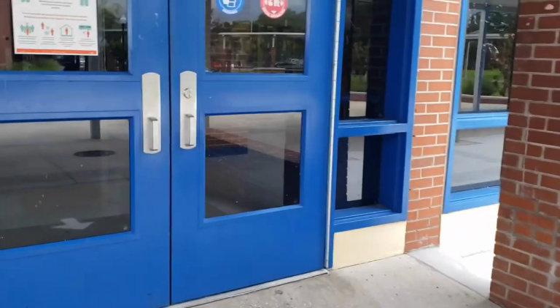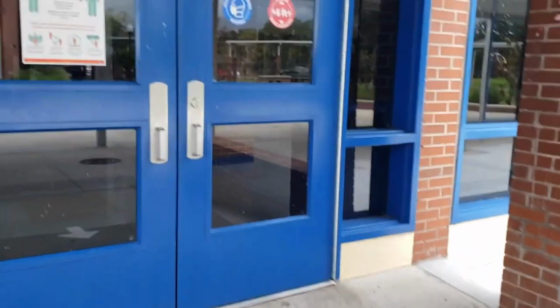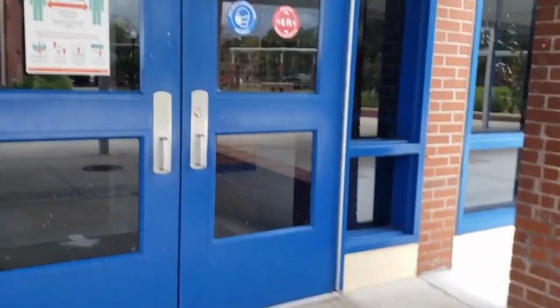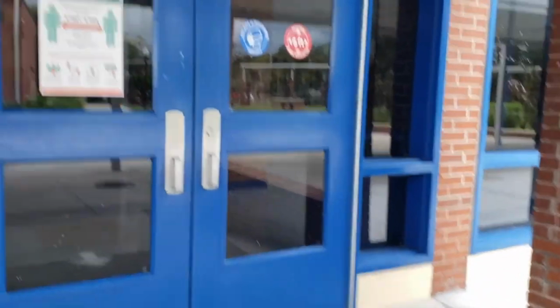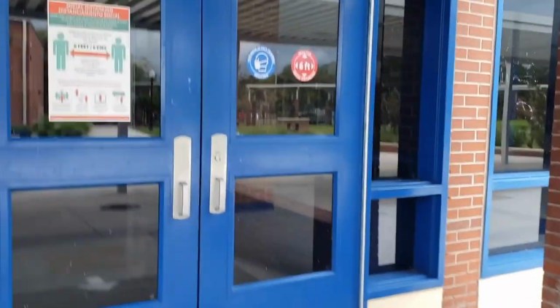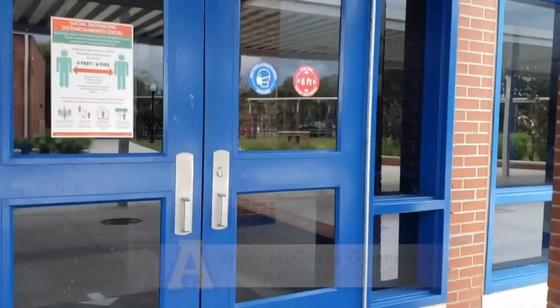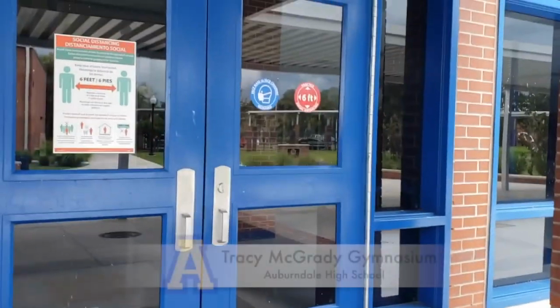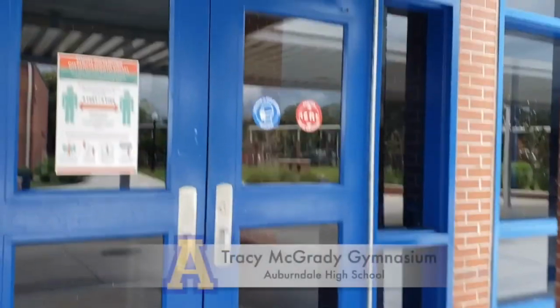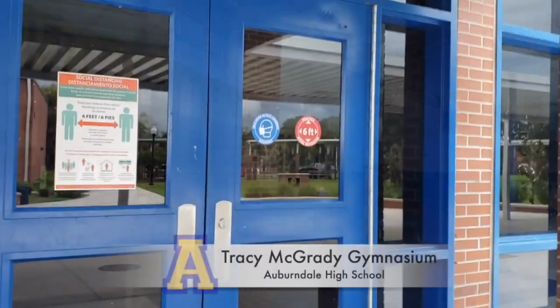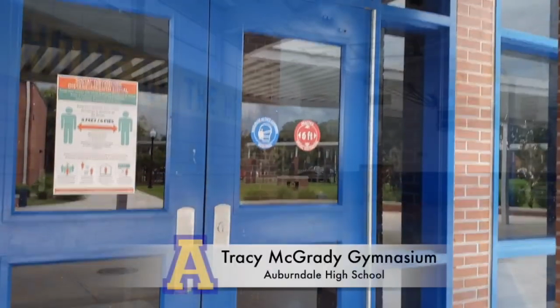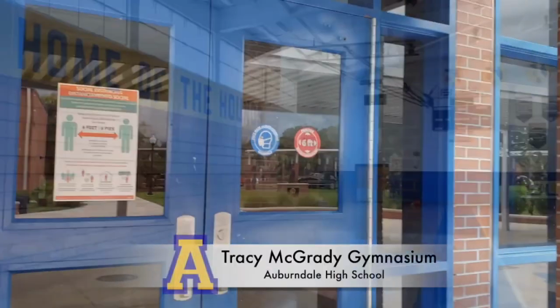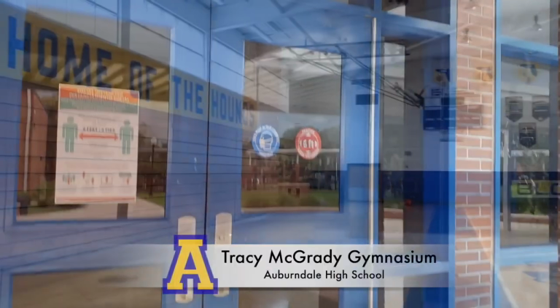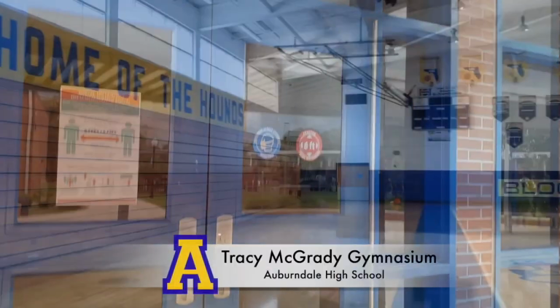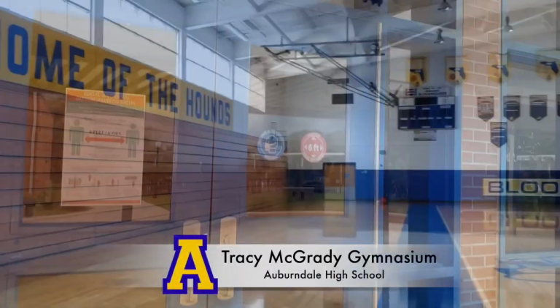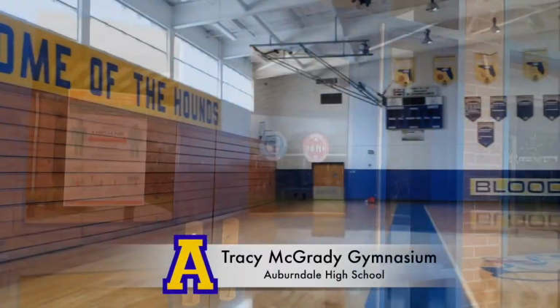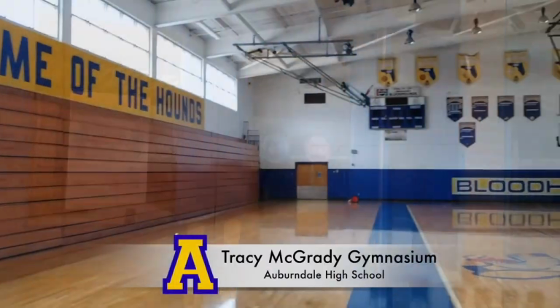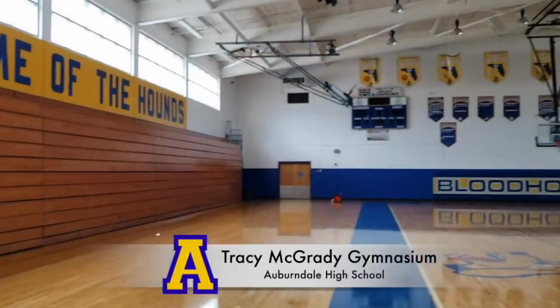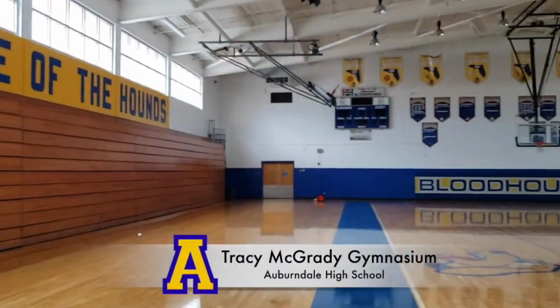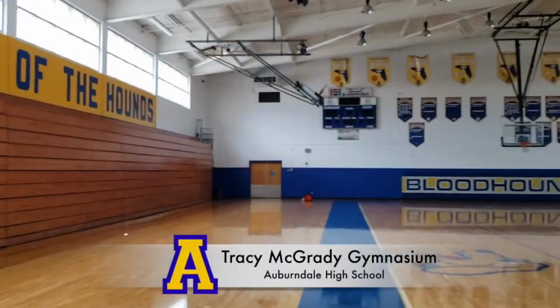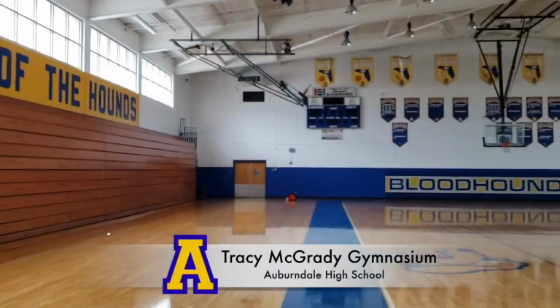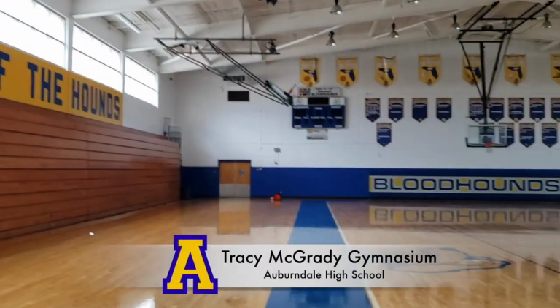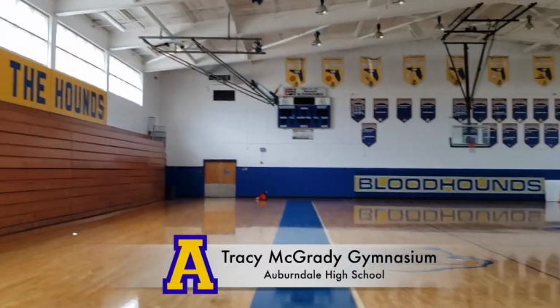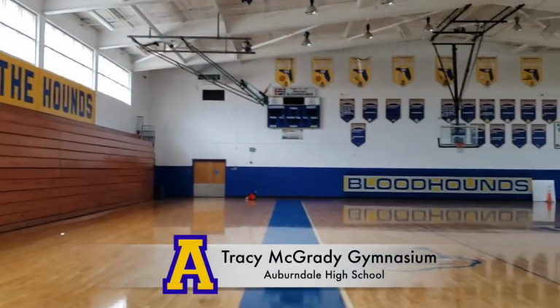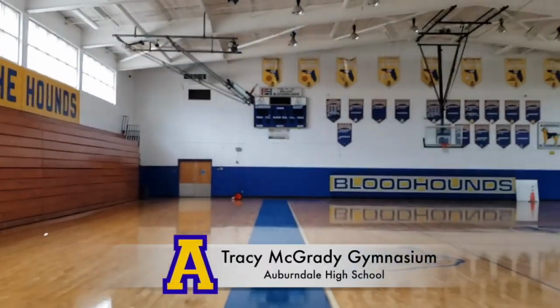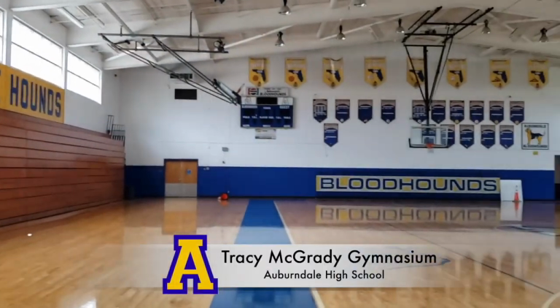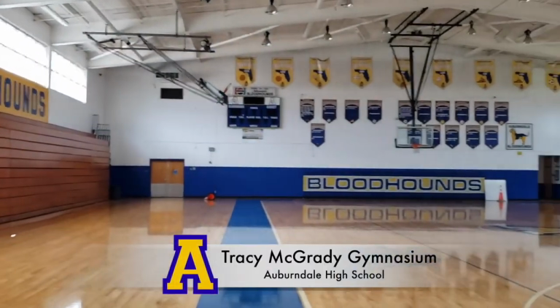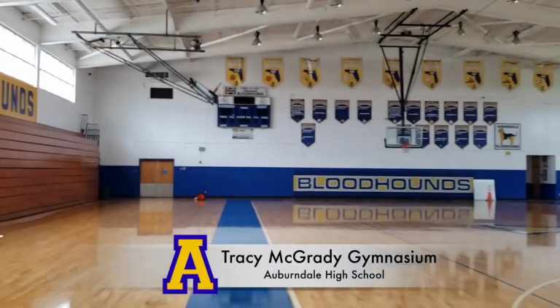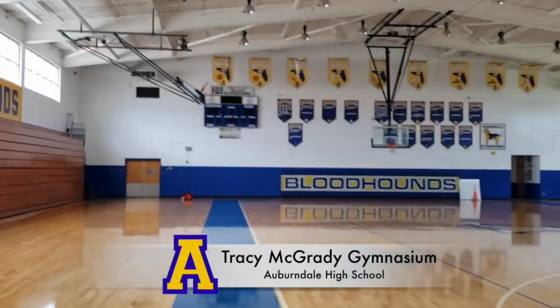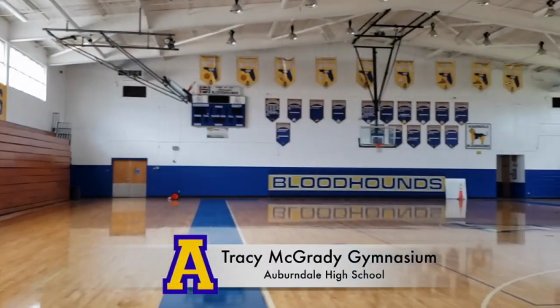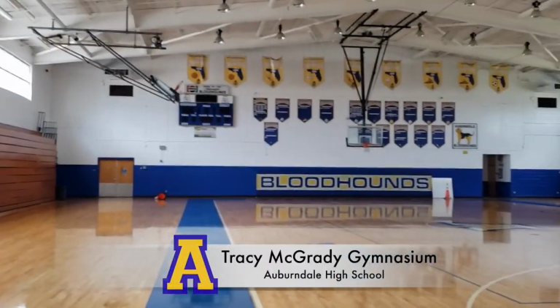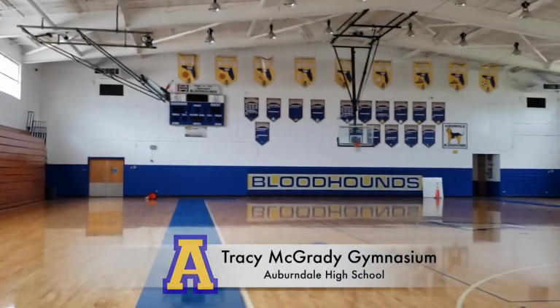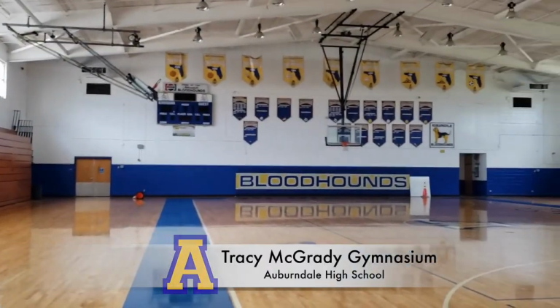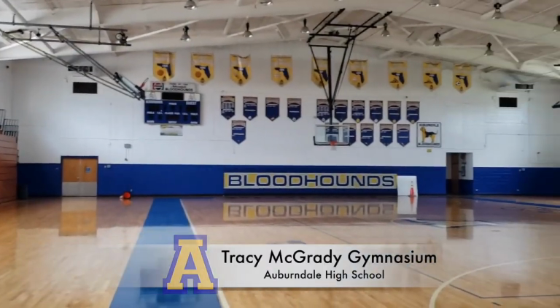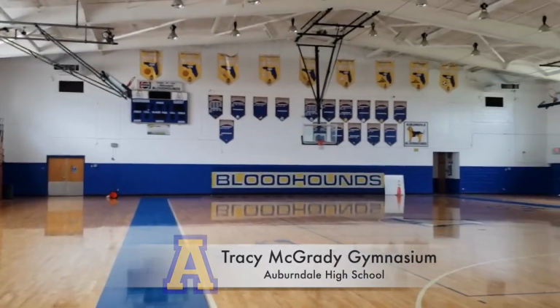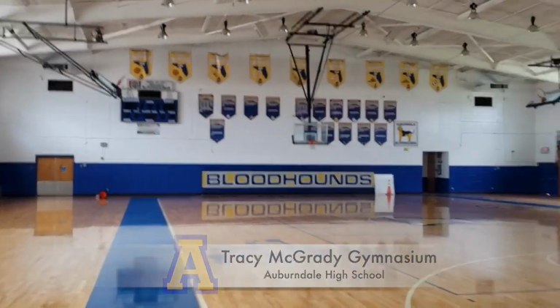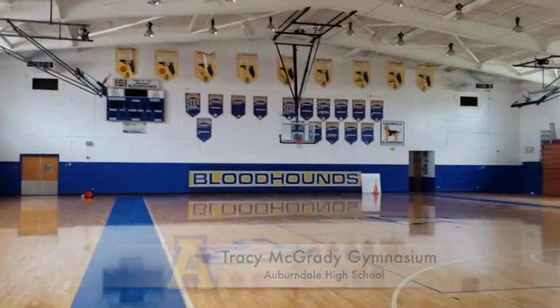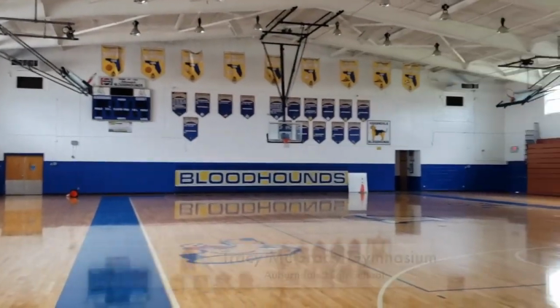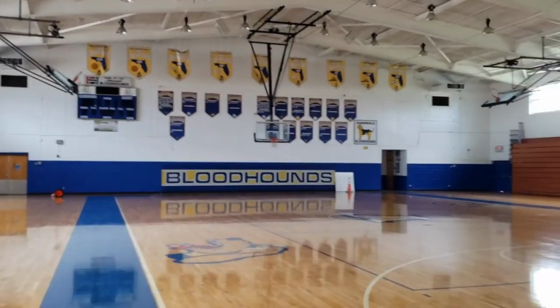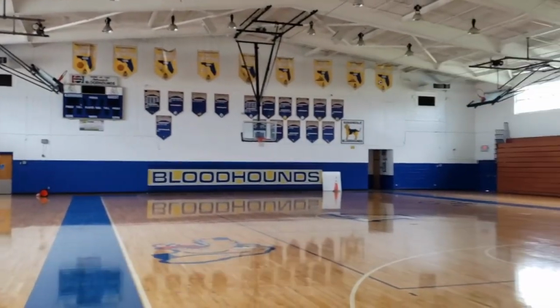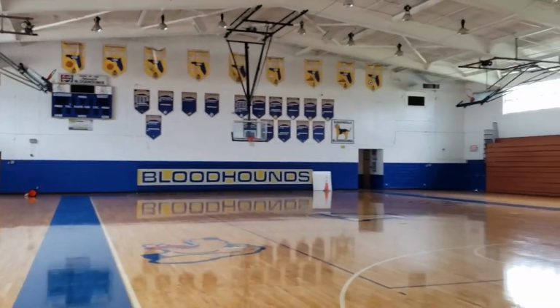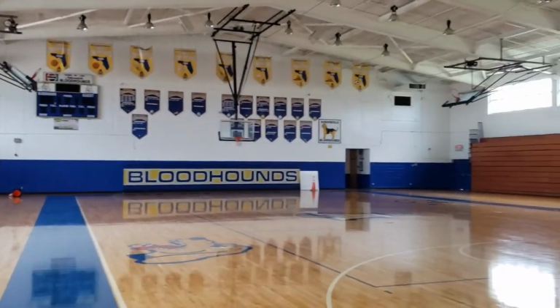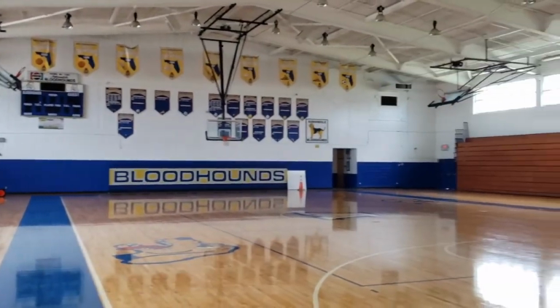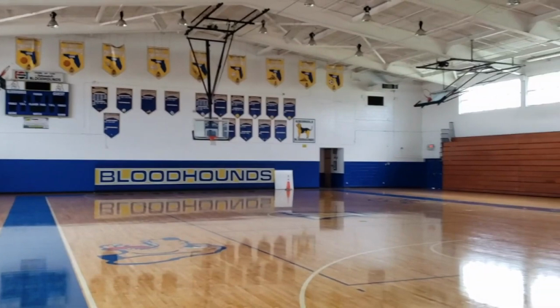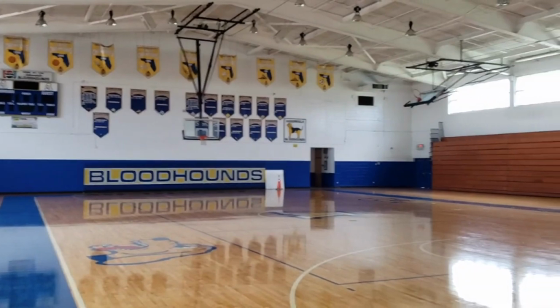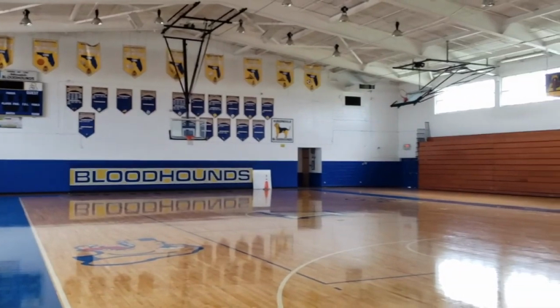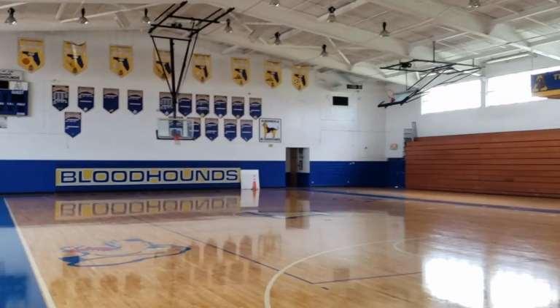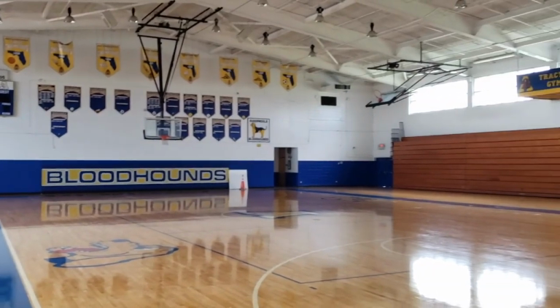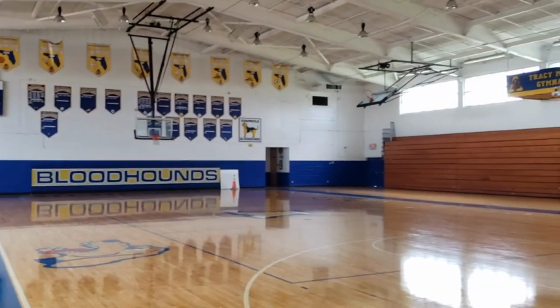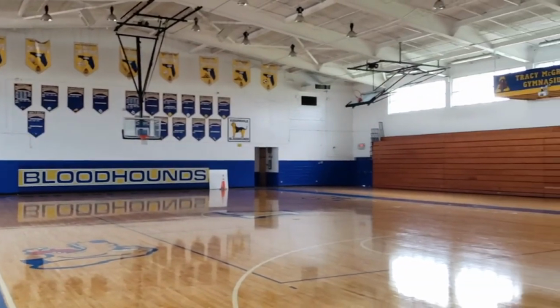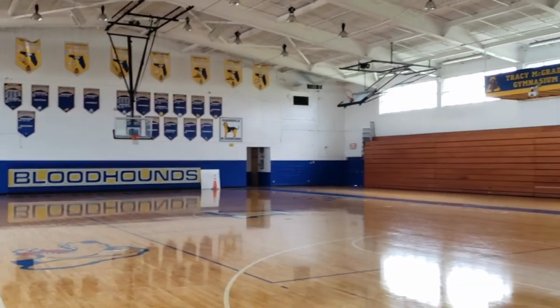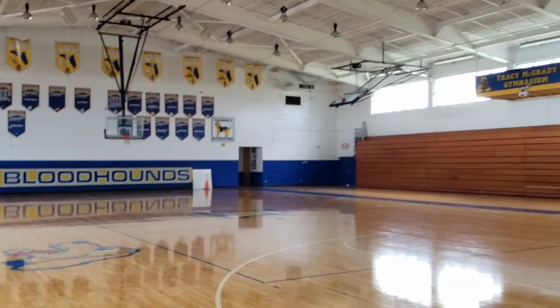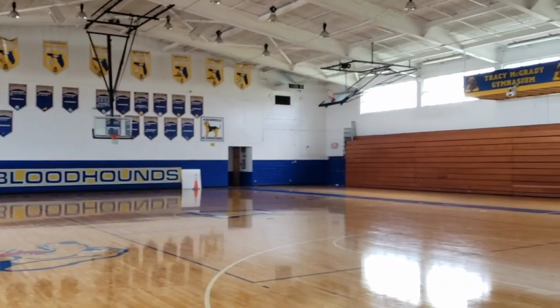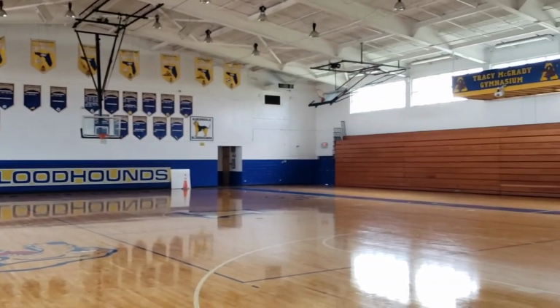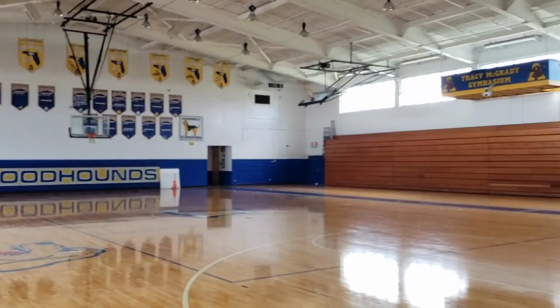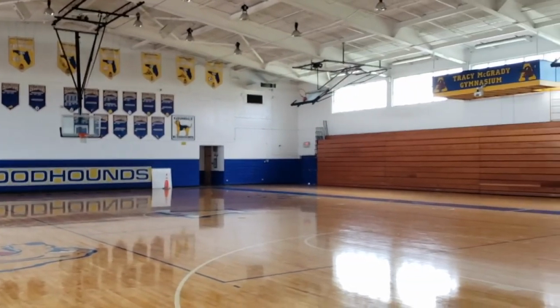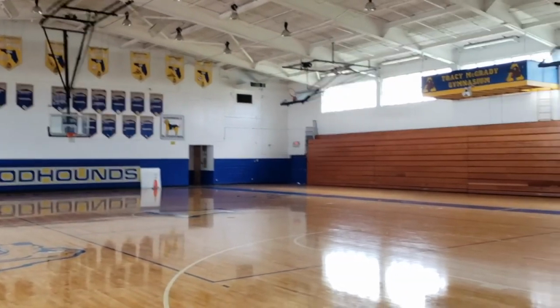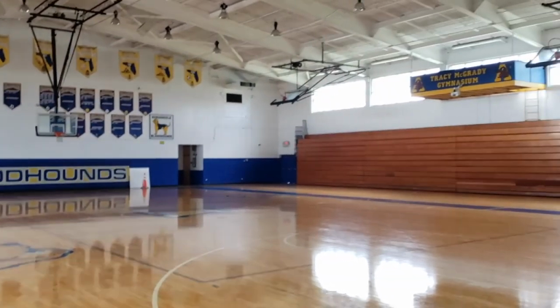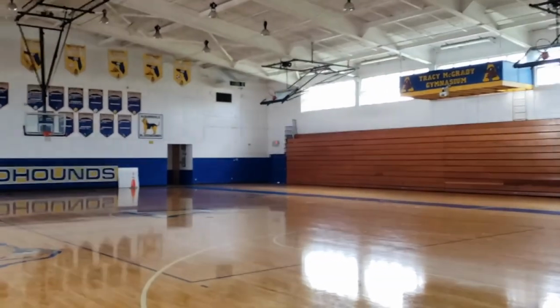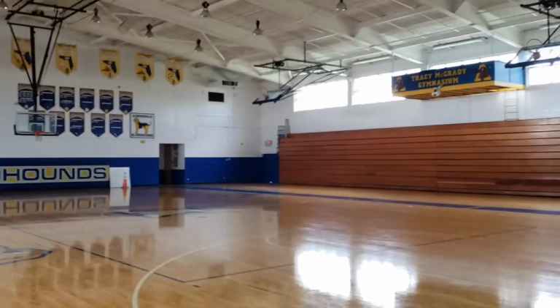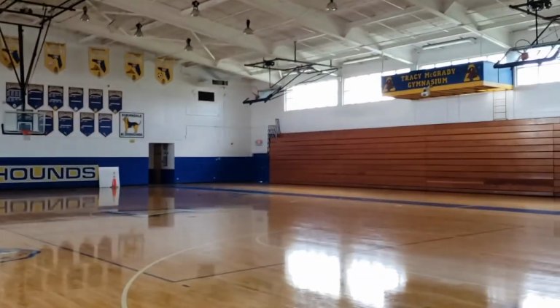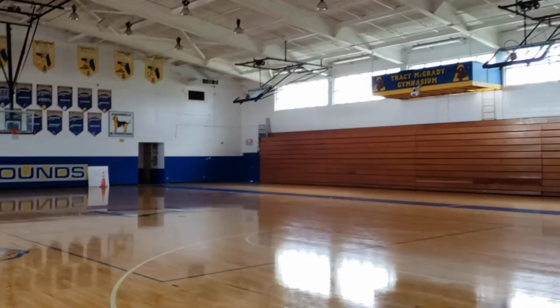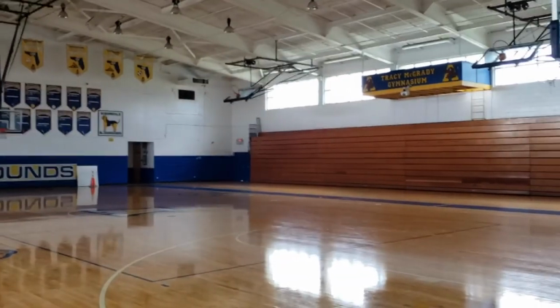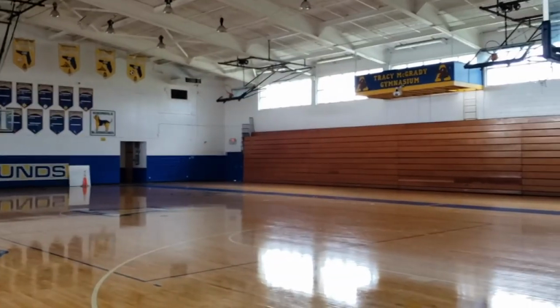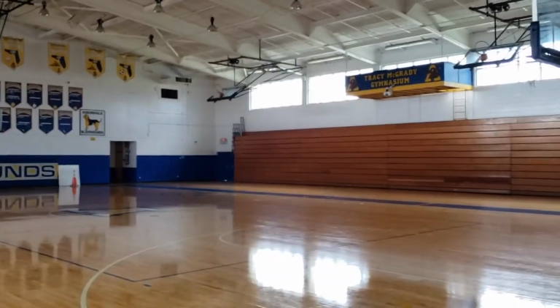Here's a look inside the Auburndale High School Gymnasium. It was named after a former Bloodhound standout and NBA Hall of Famer Tracy McGrady in 2004 and was built in 1966.